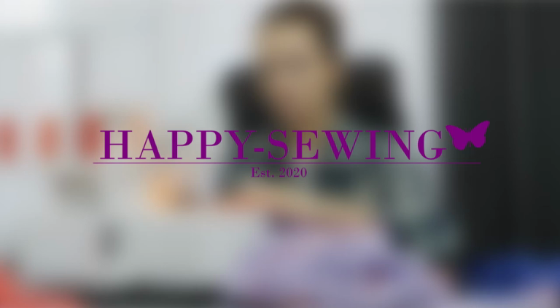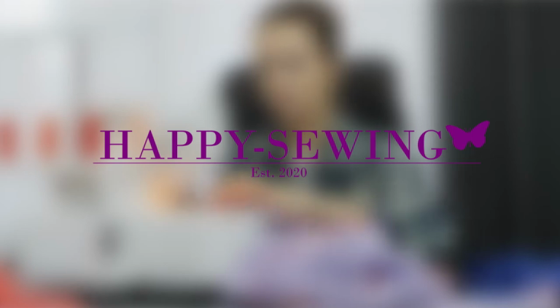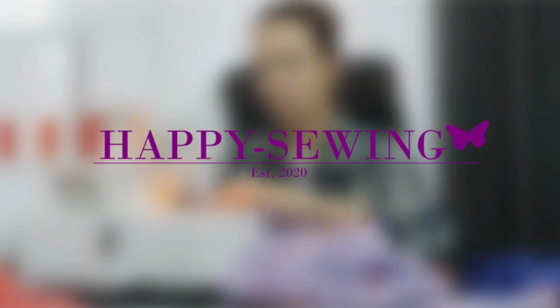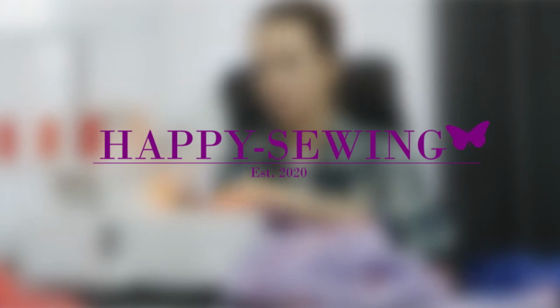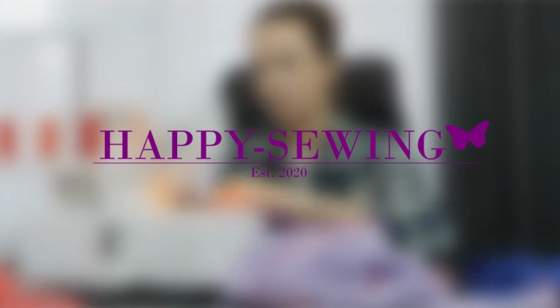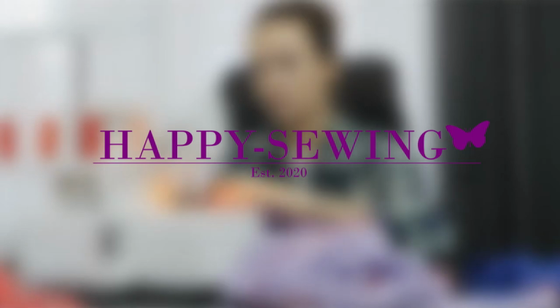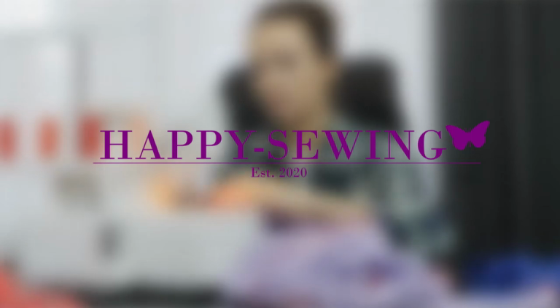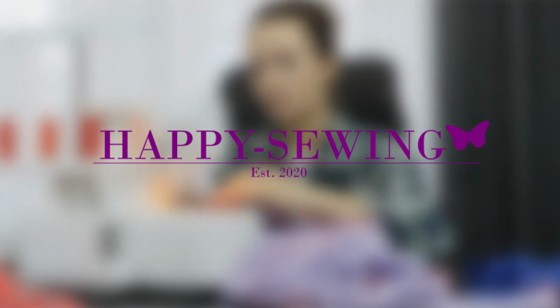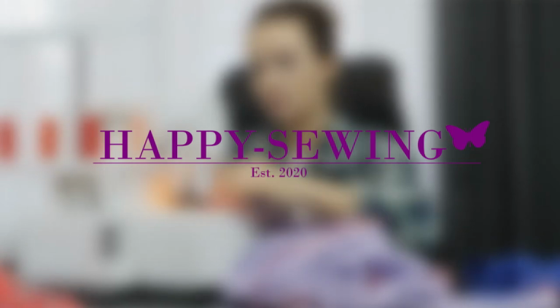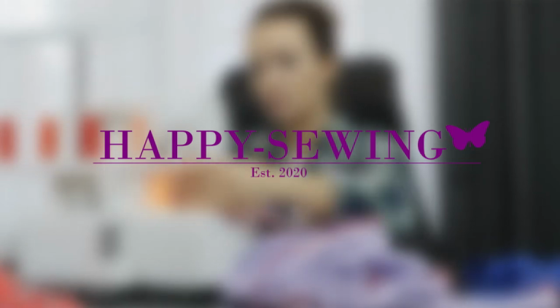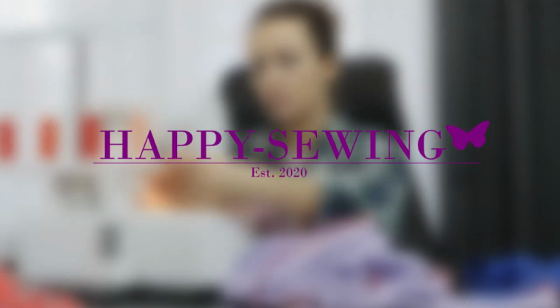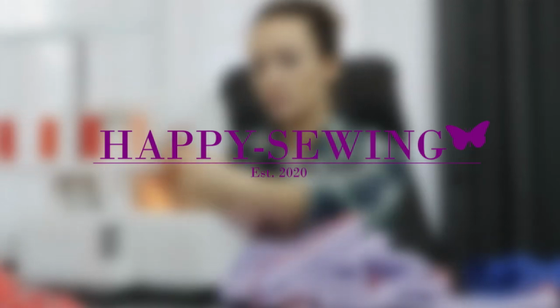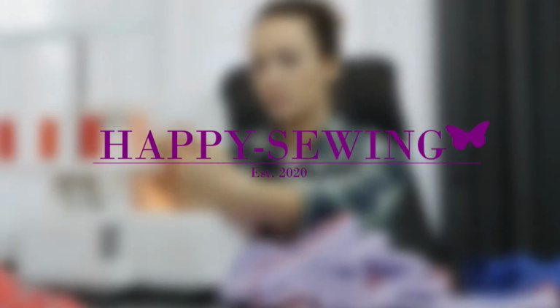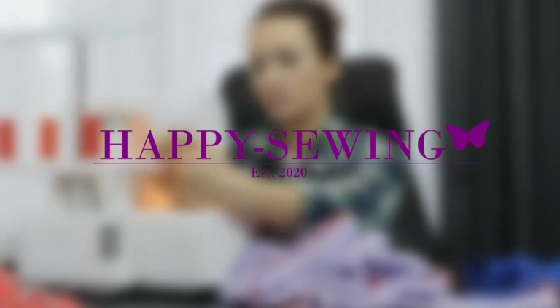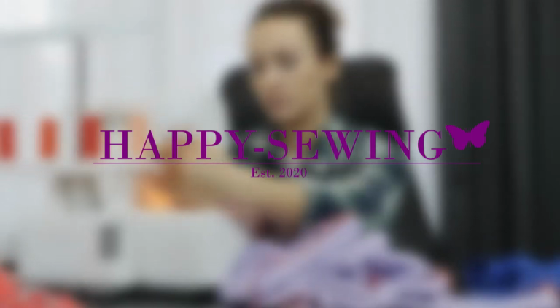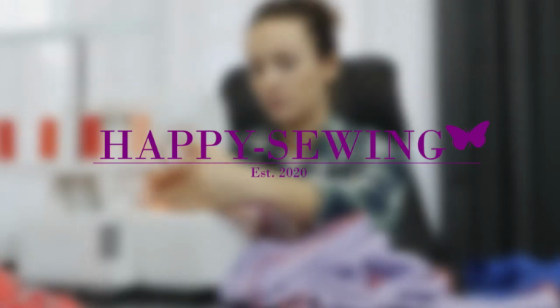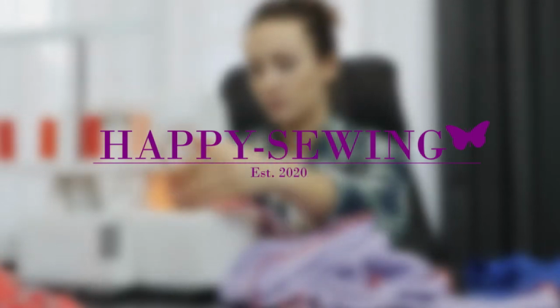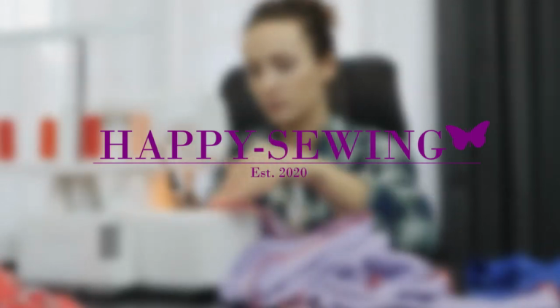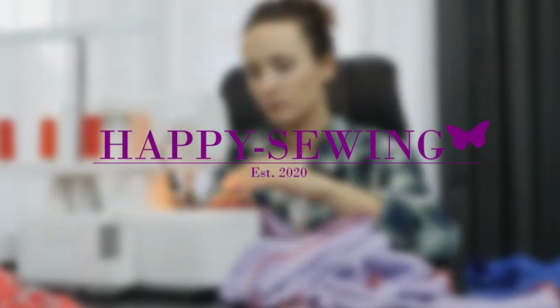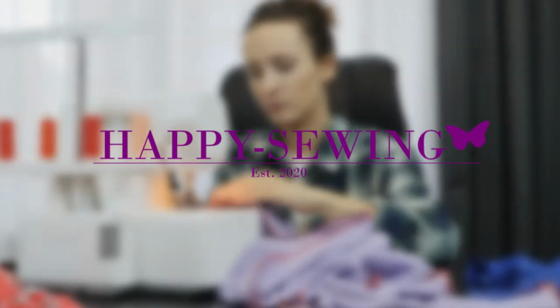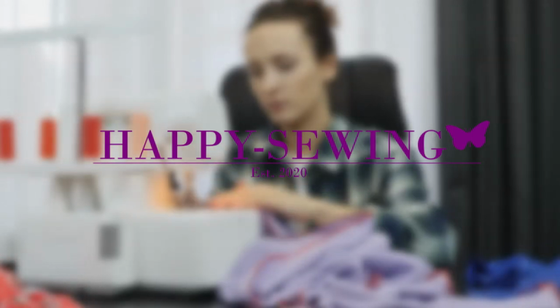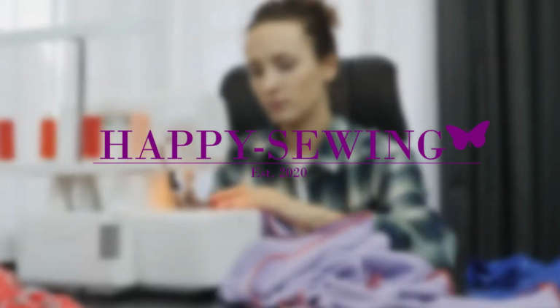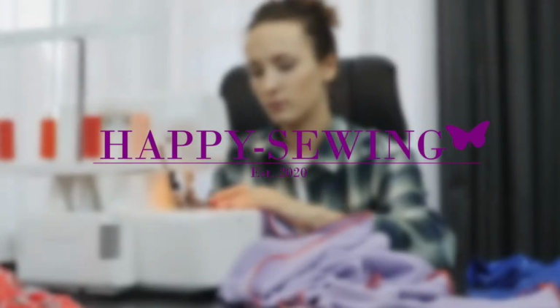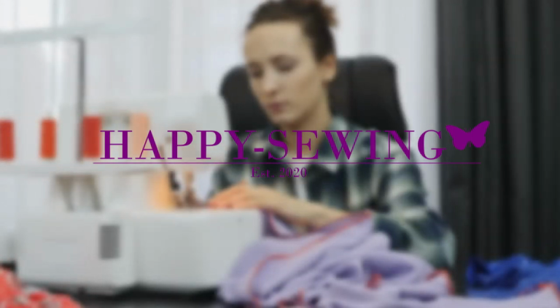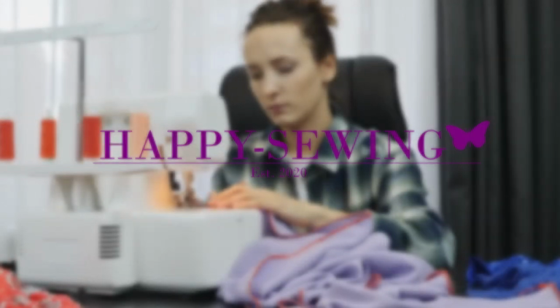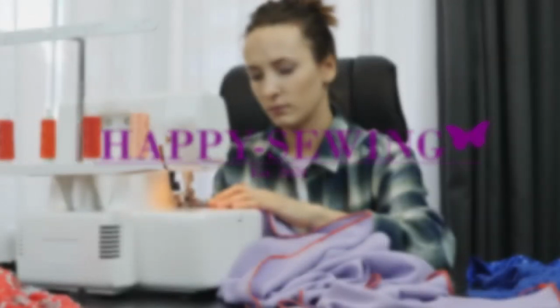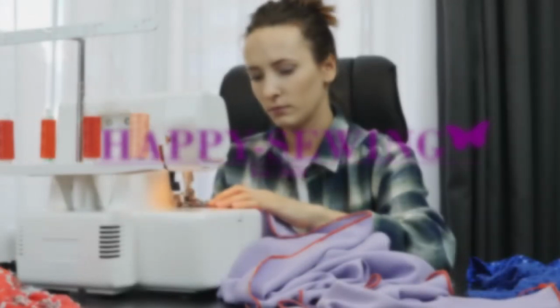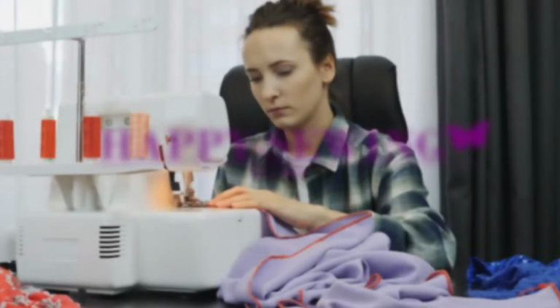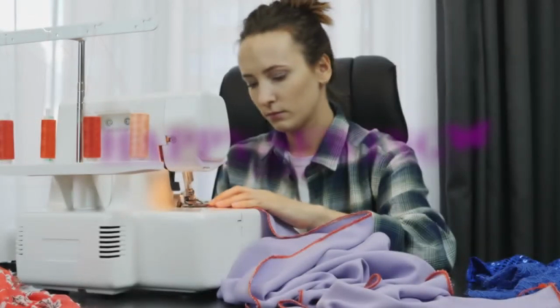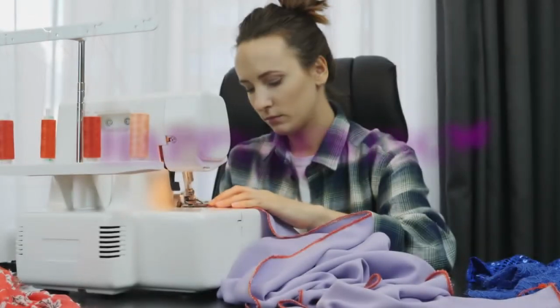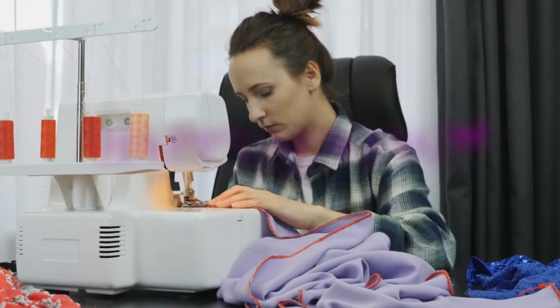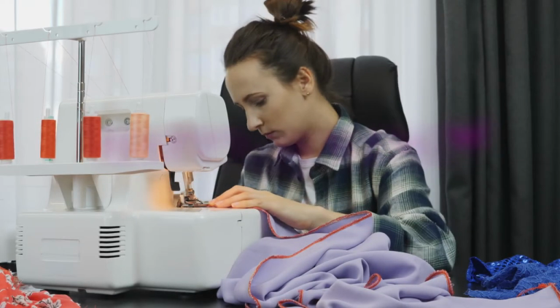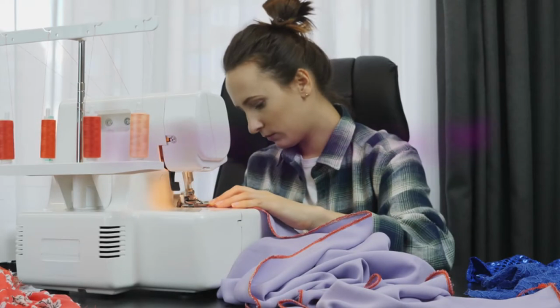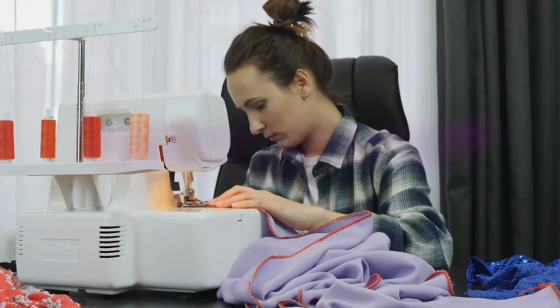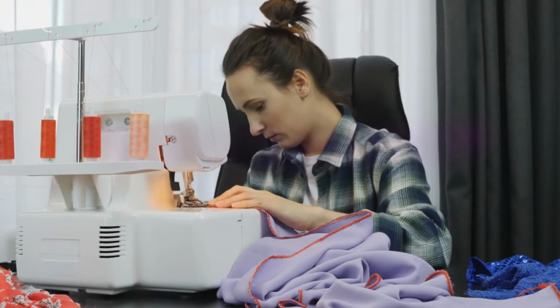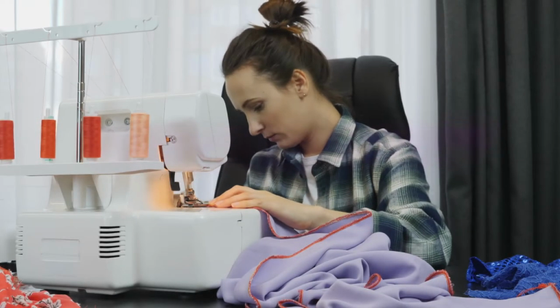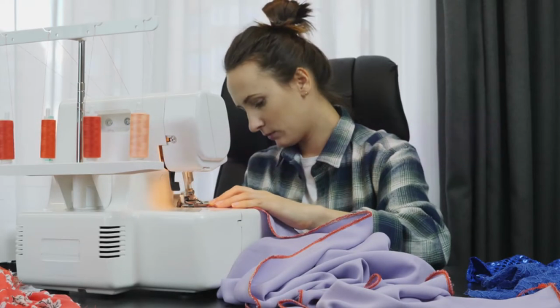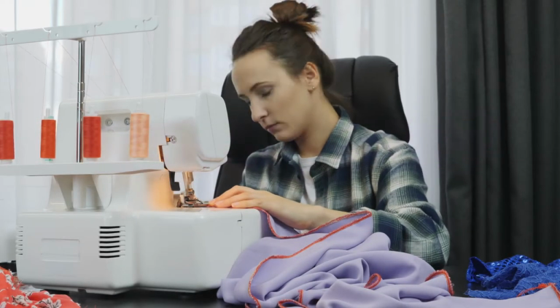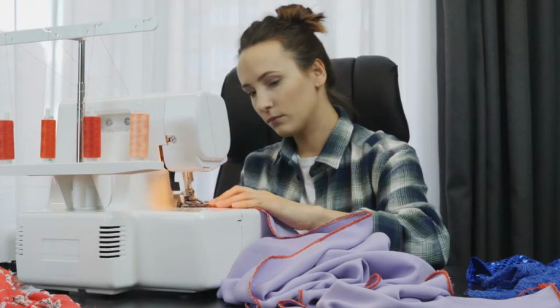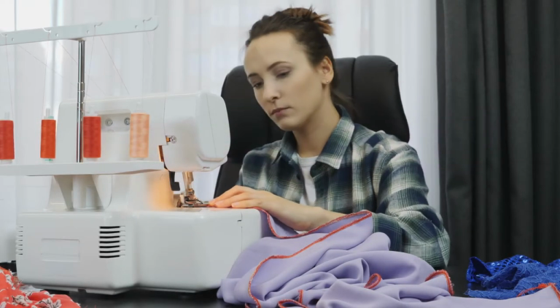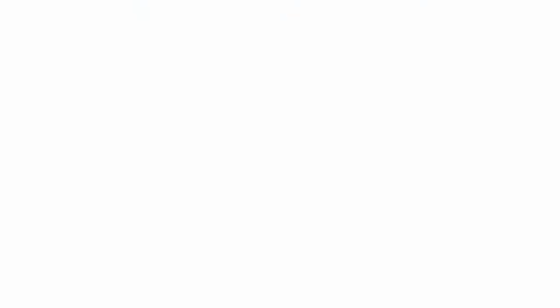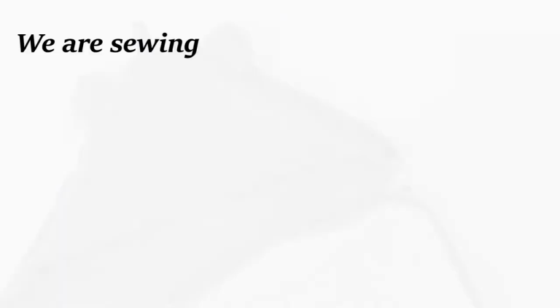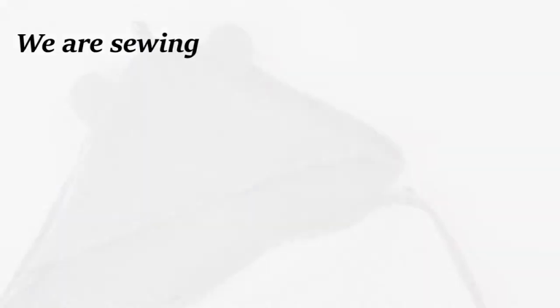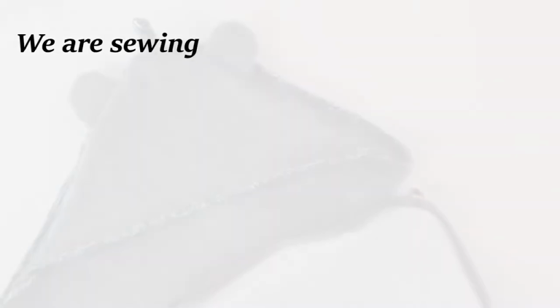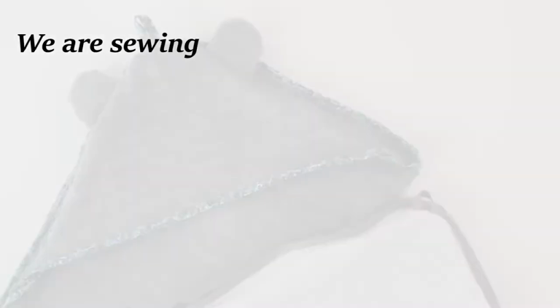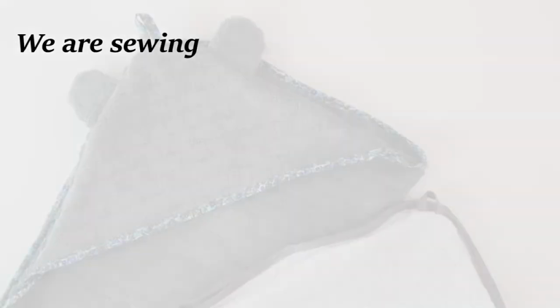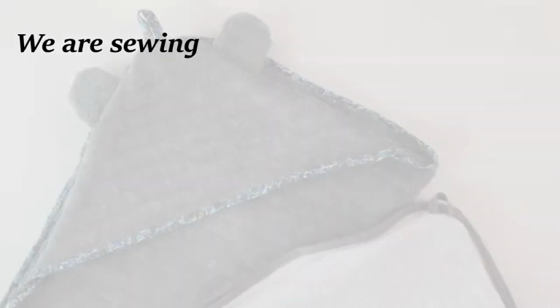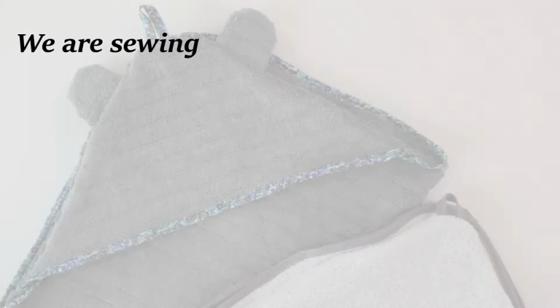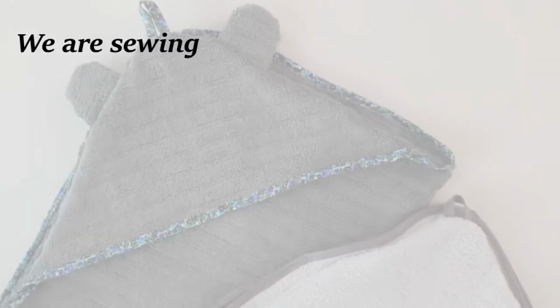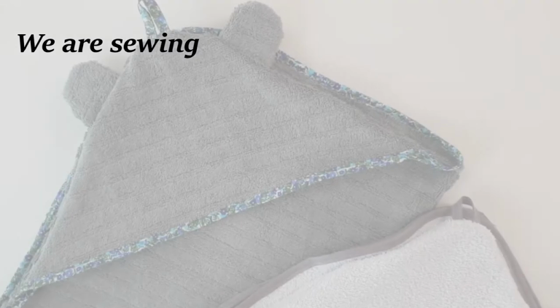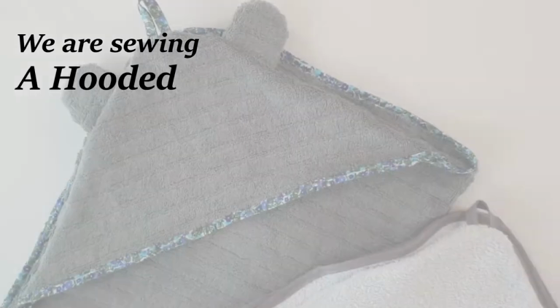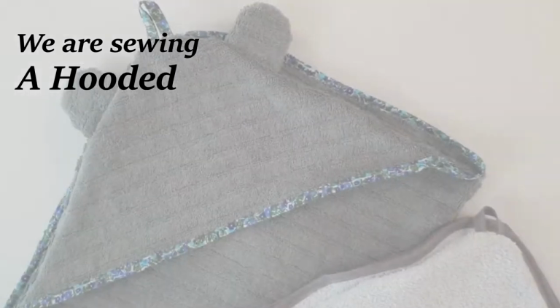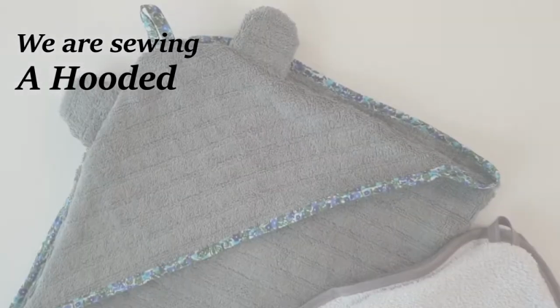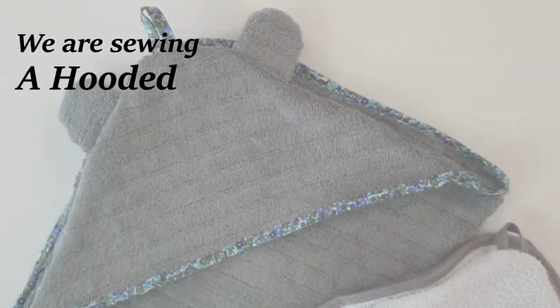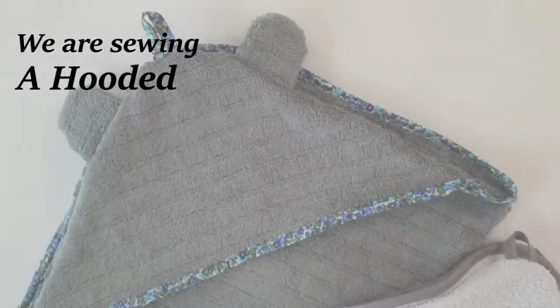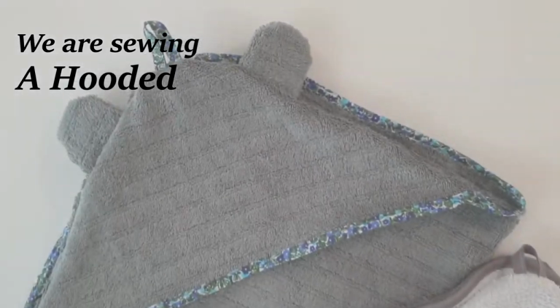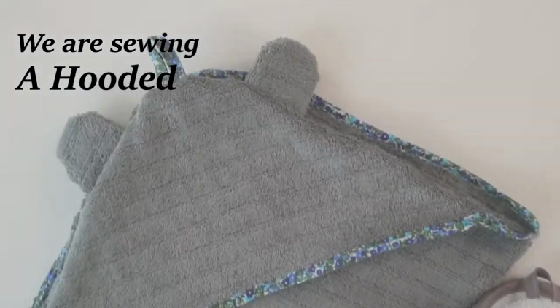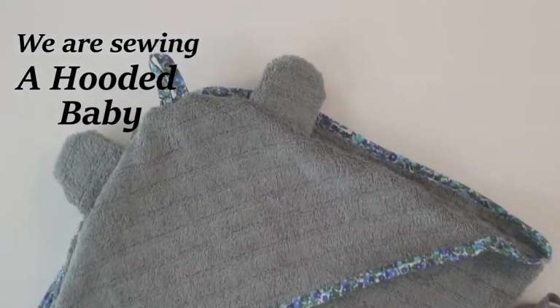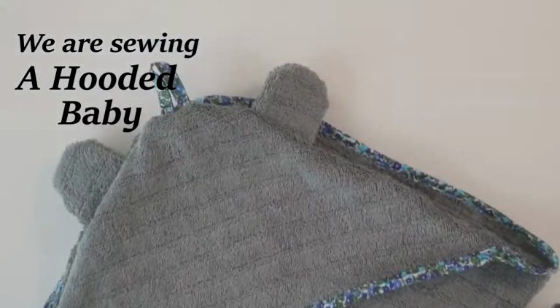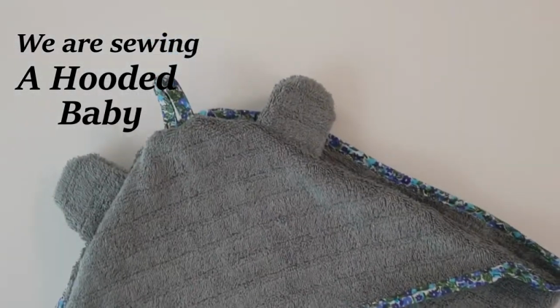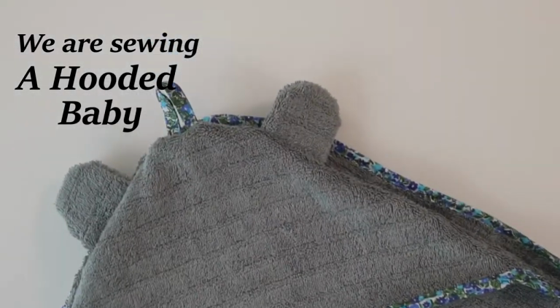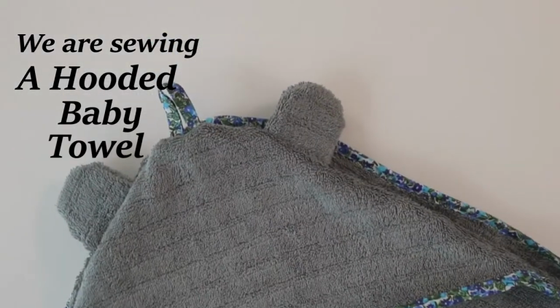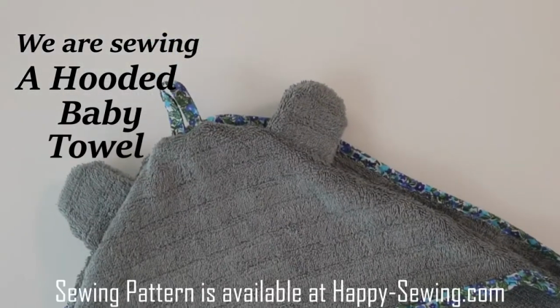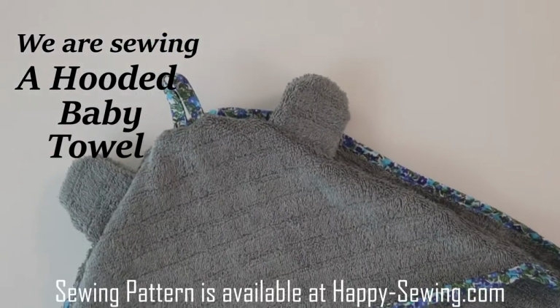Hi and welcome to Happy Sewing! In this tutorial, we are sewing a hooded baby towel.